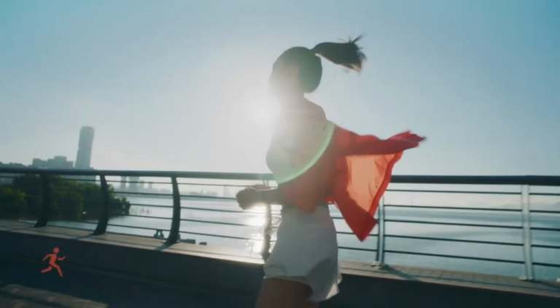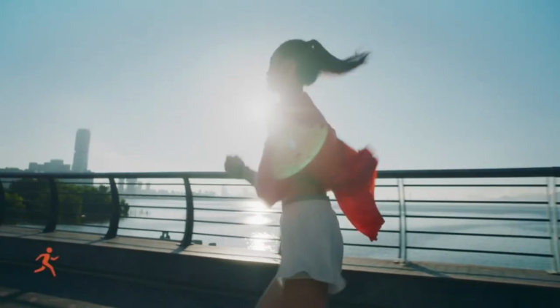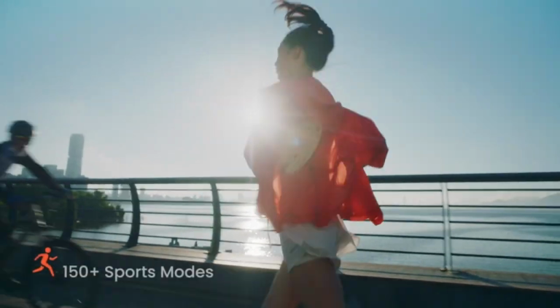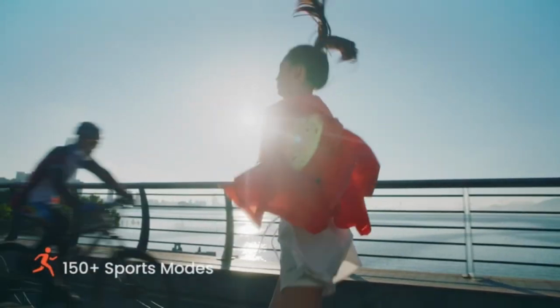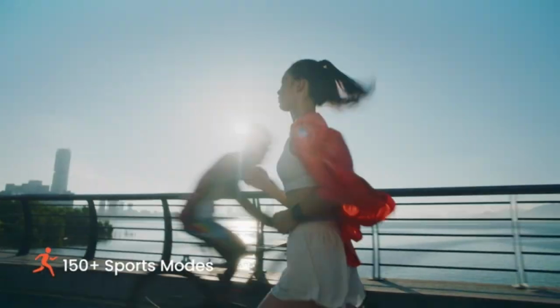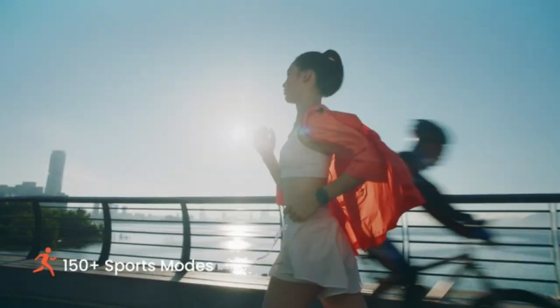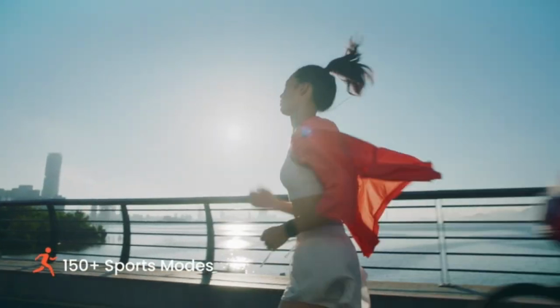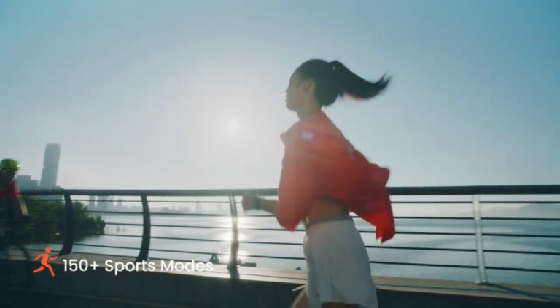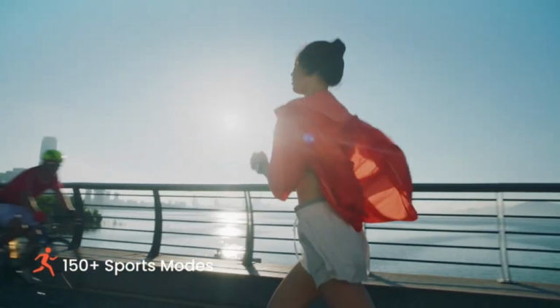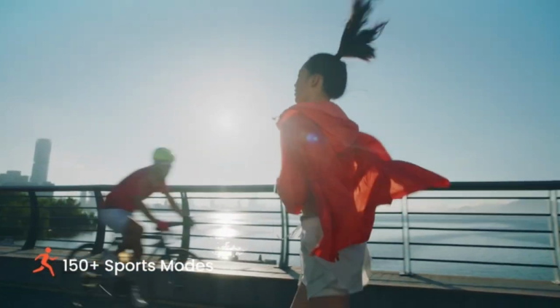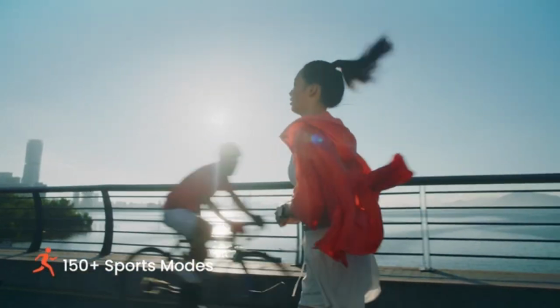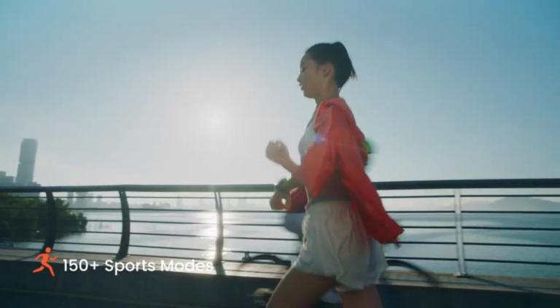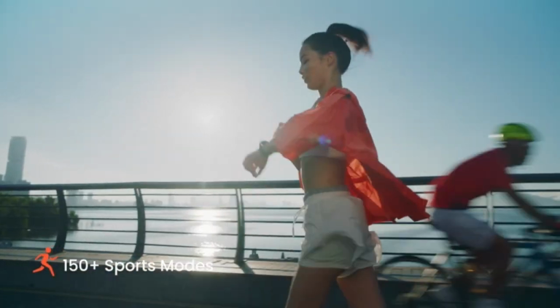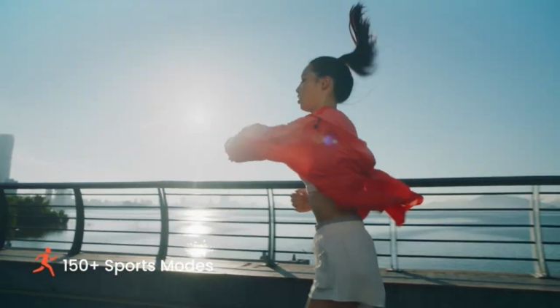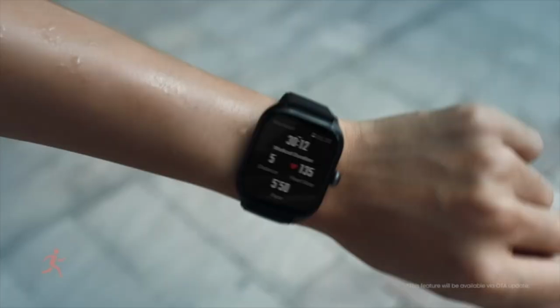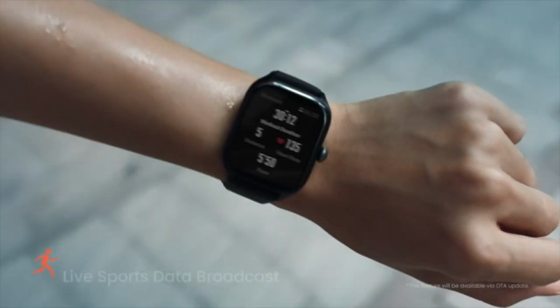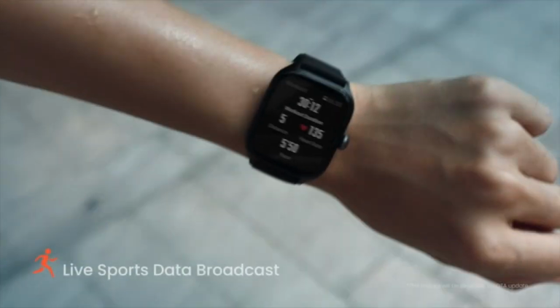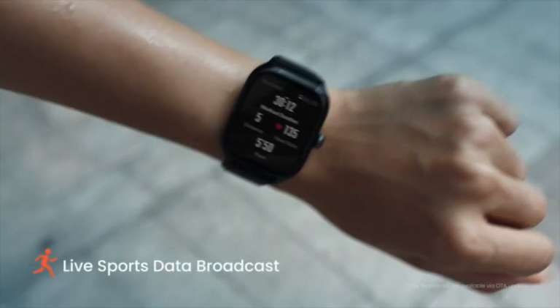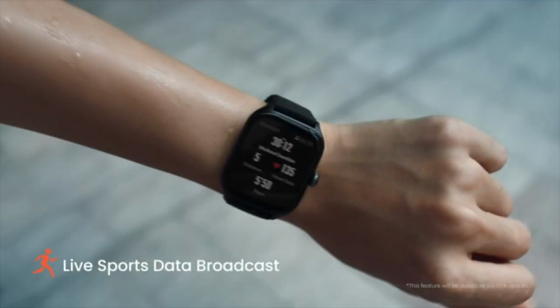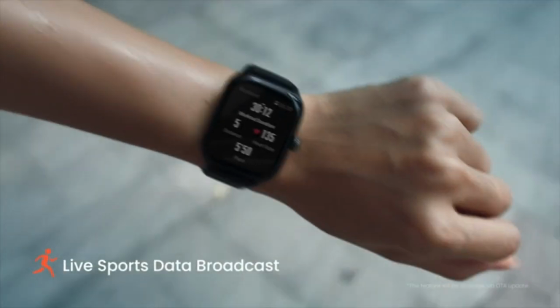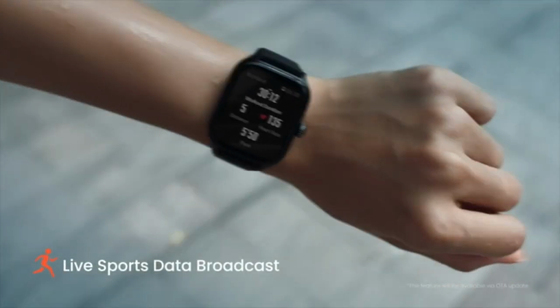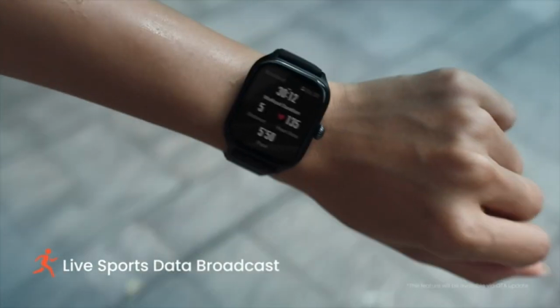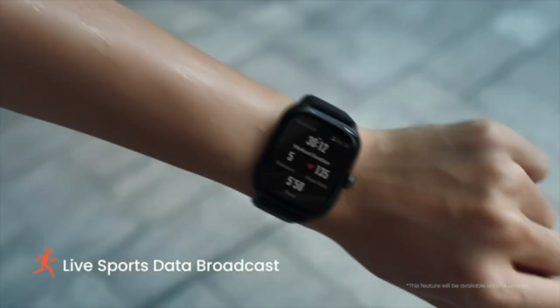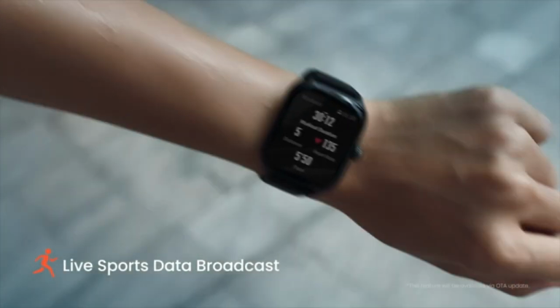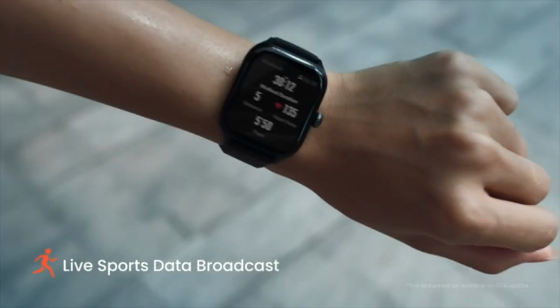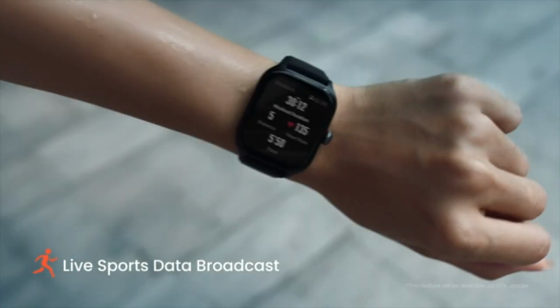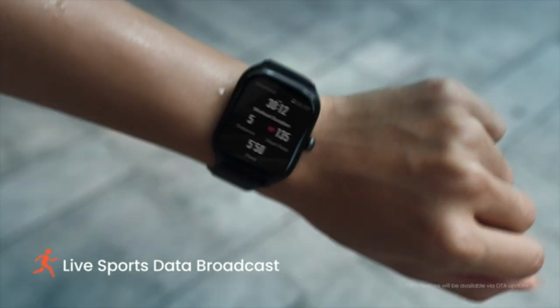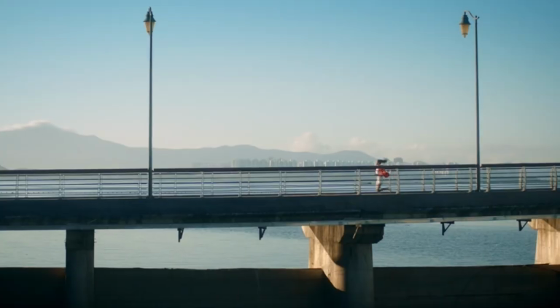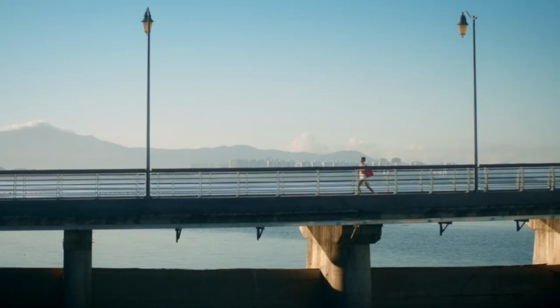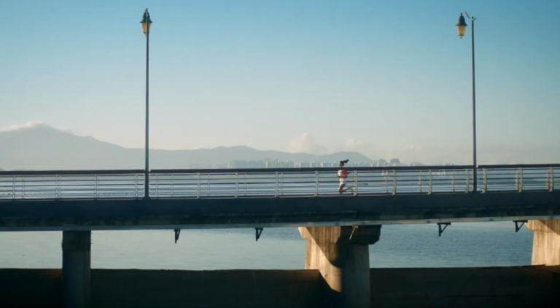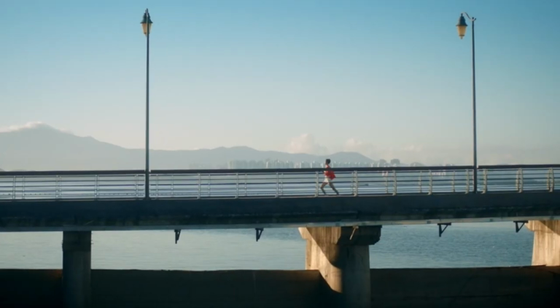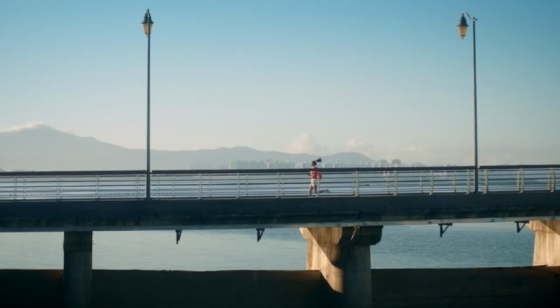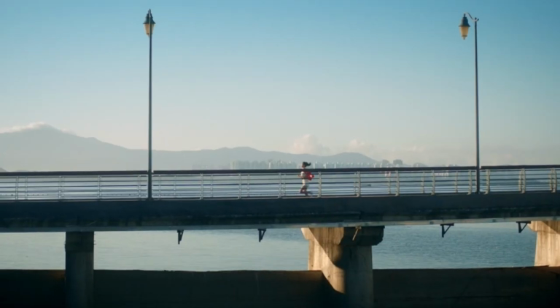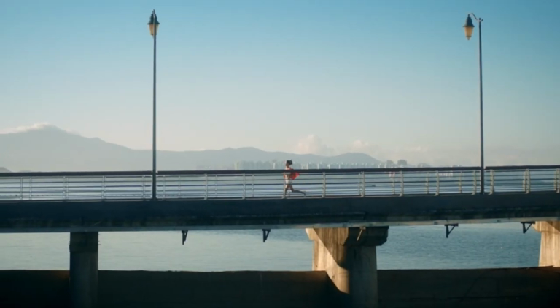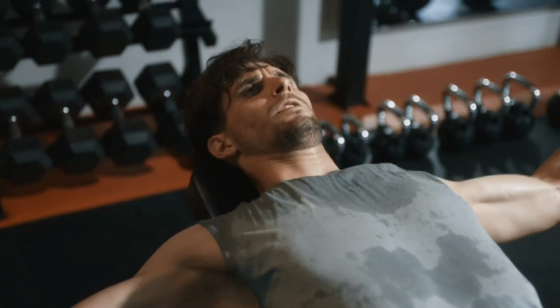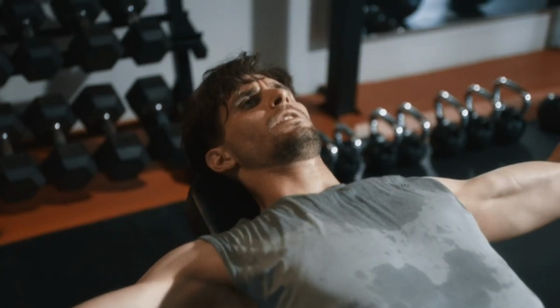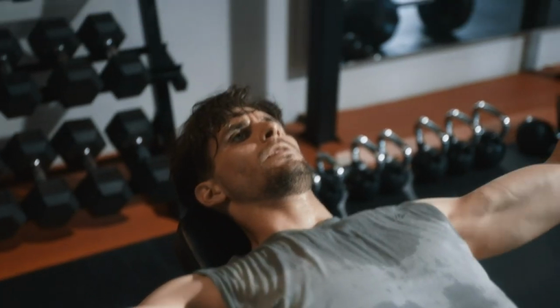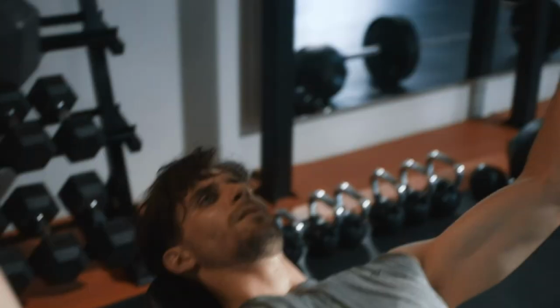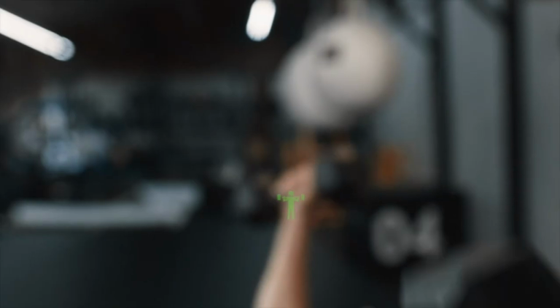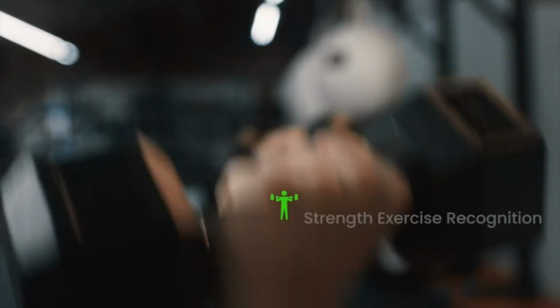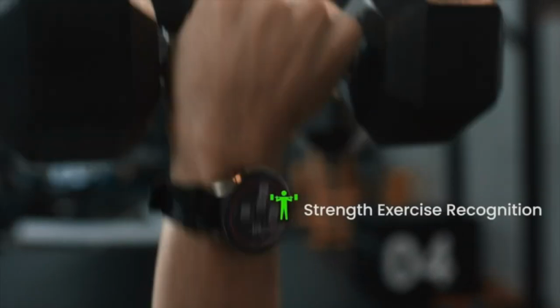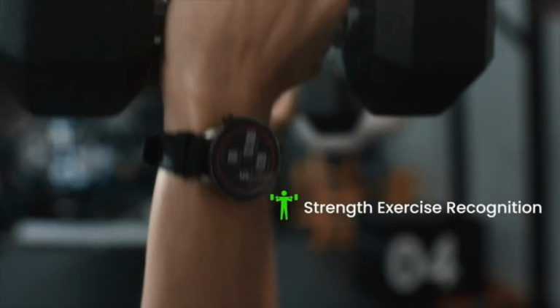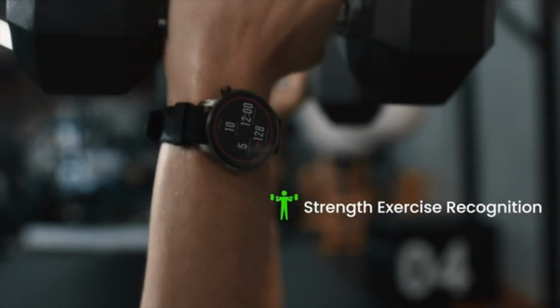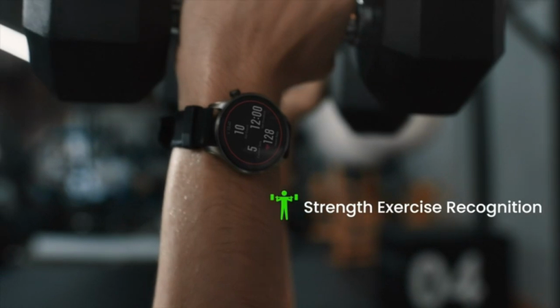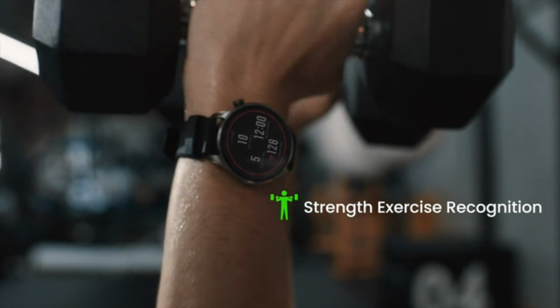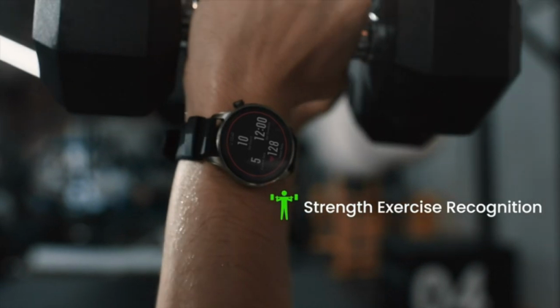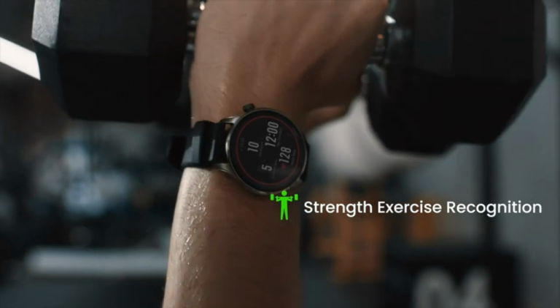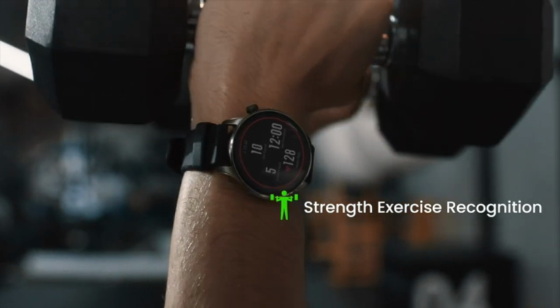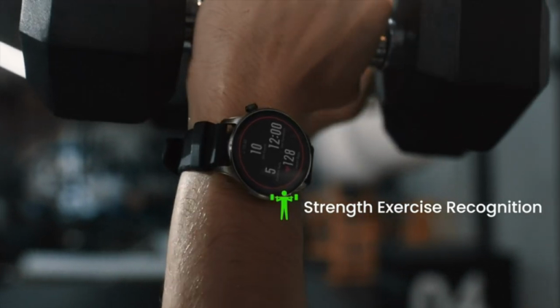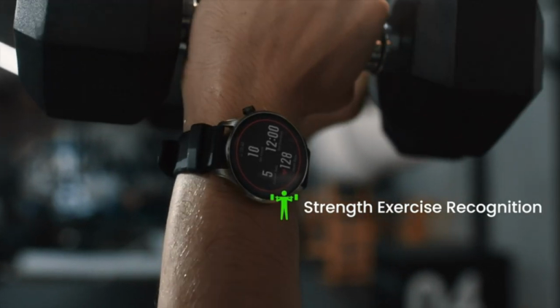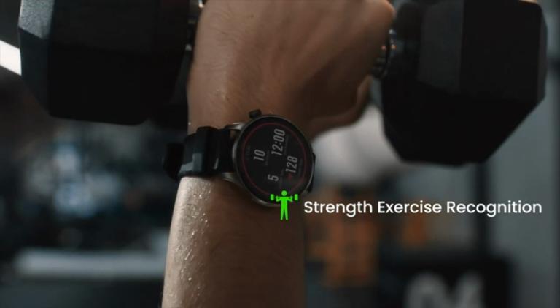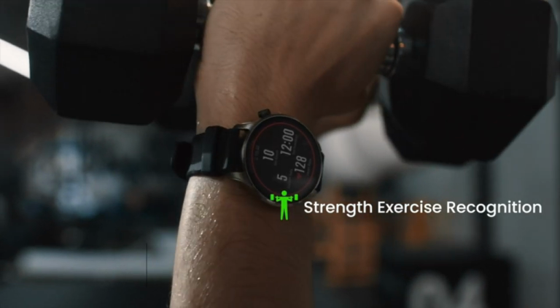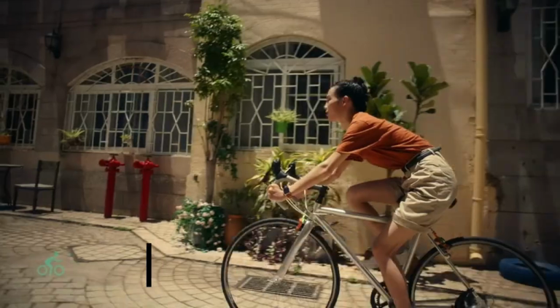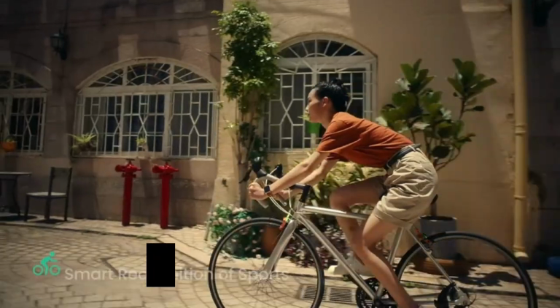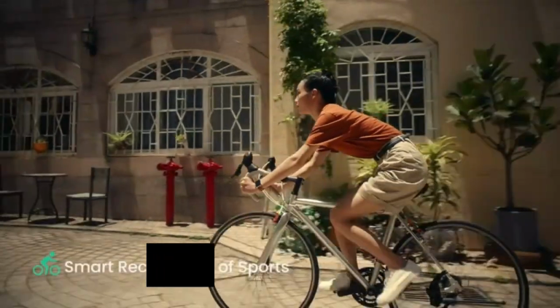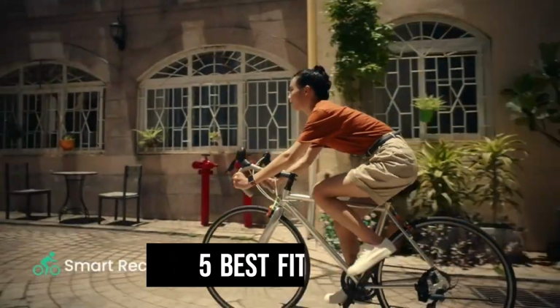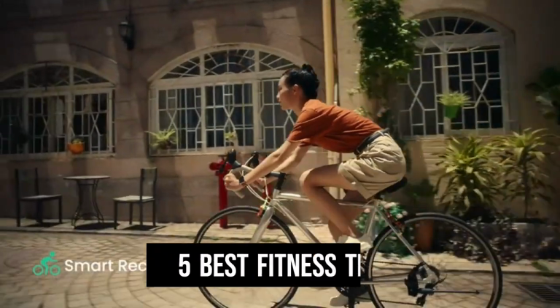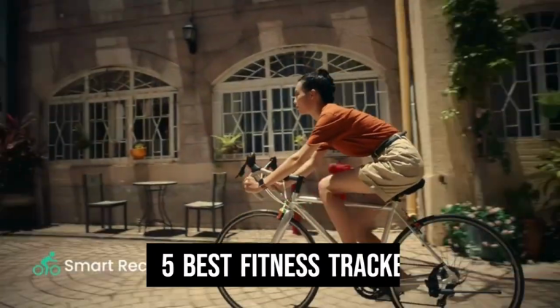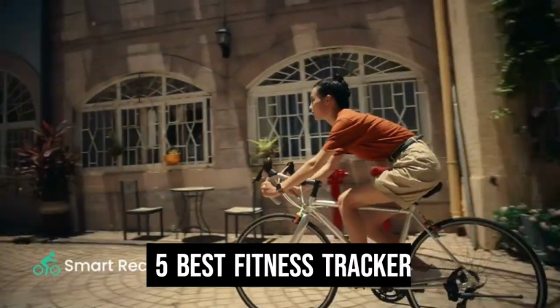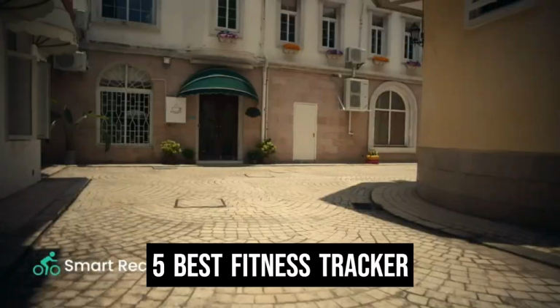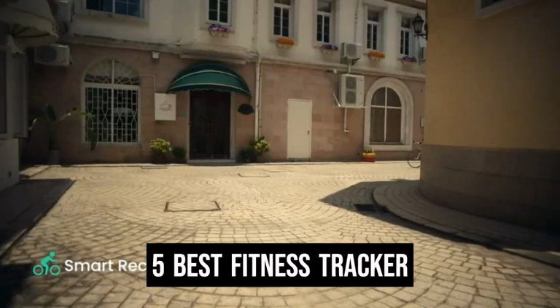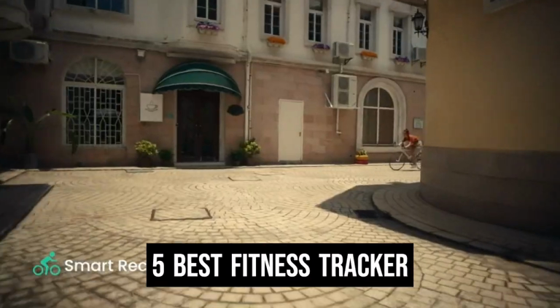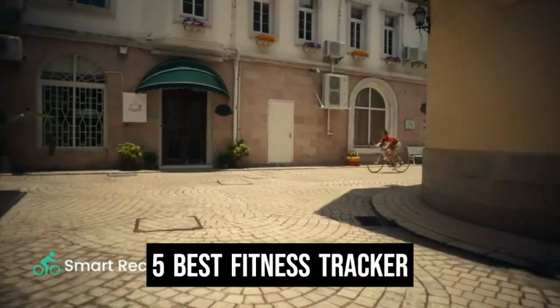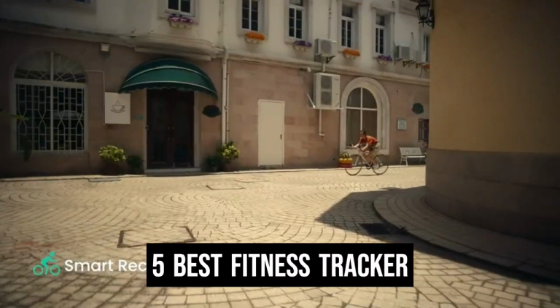Today we are going to show you the best fitness tracker you can buy right now. We have analyzed the market and listed these 5 best fitness trackers for you.